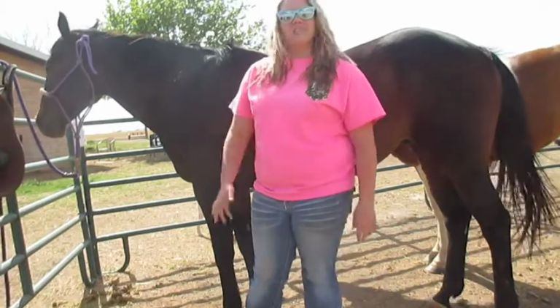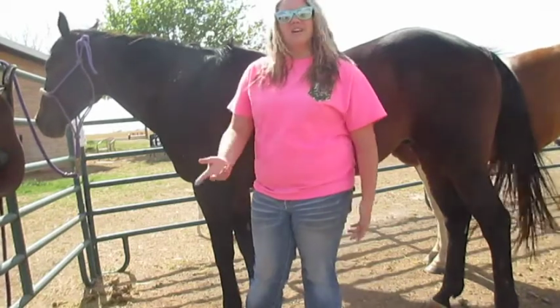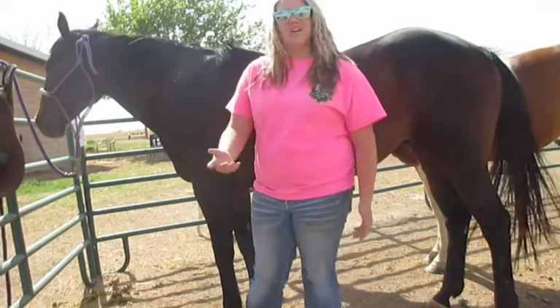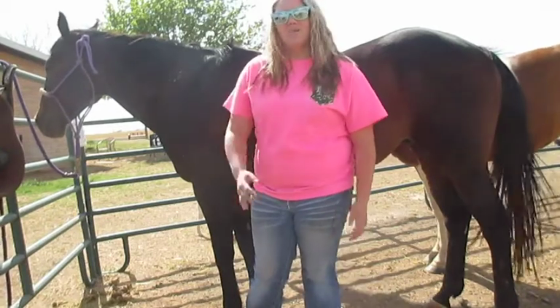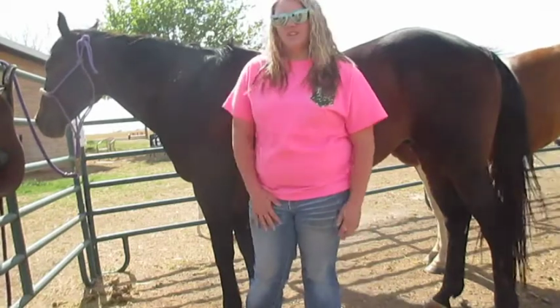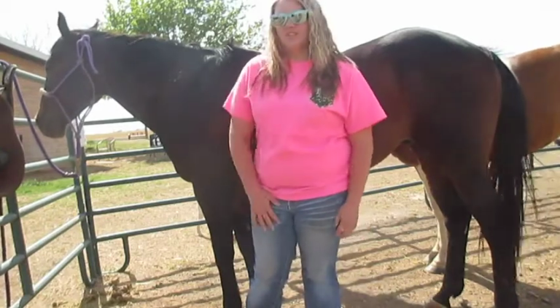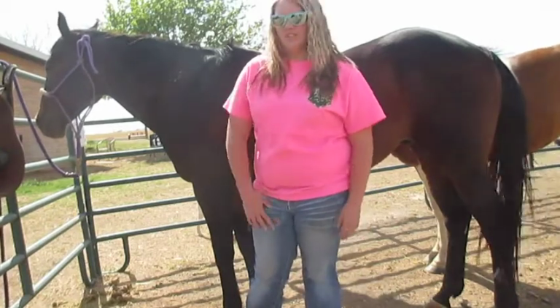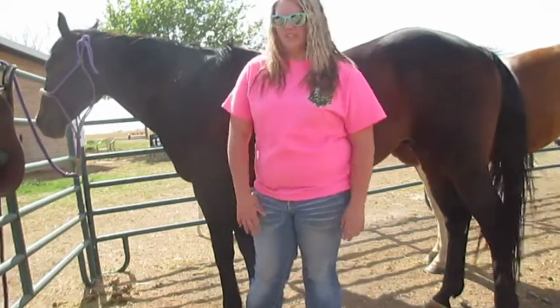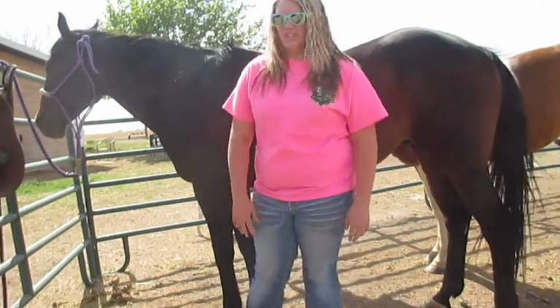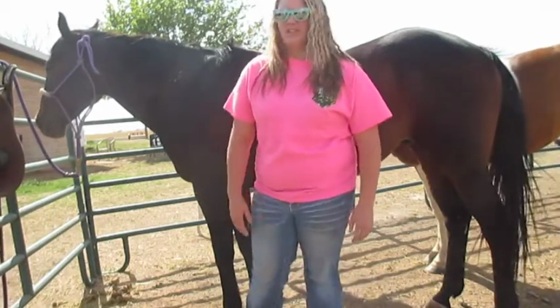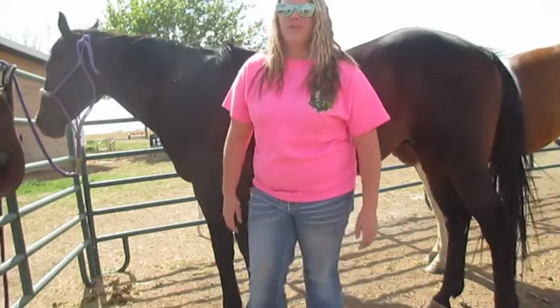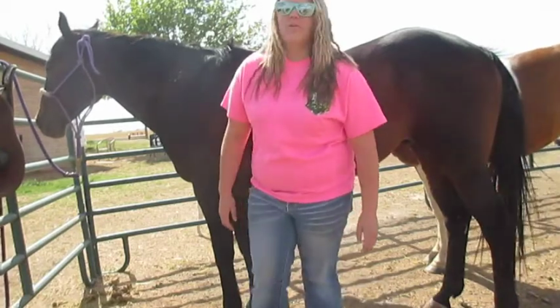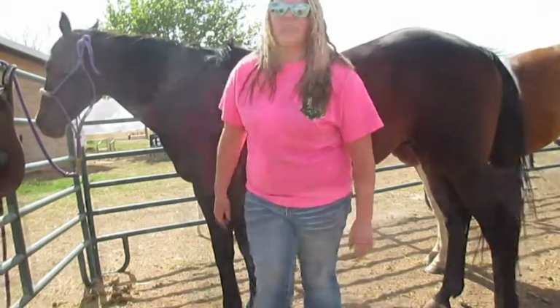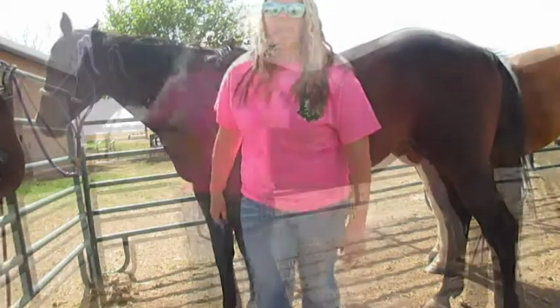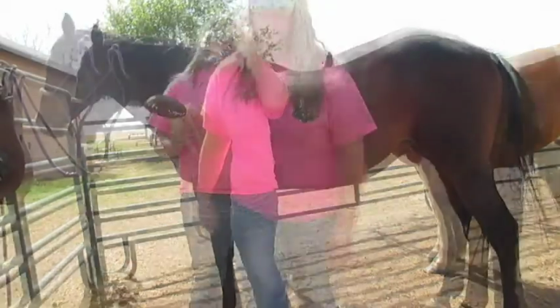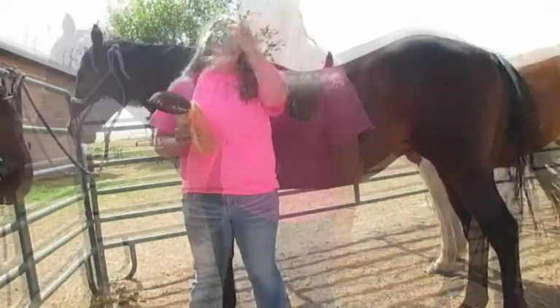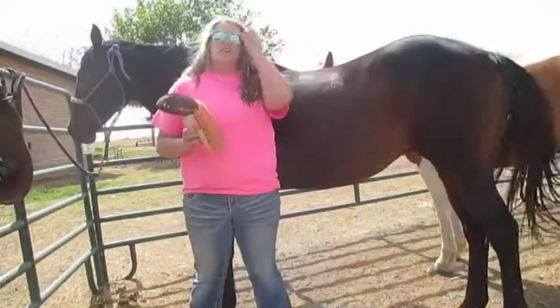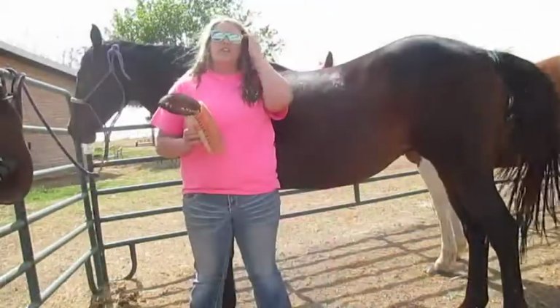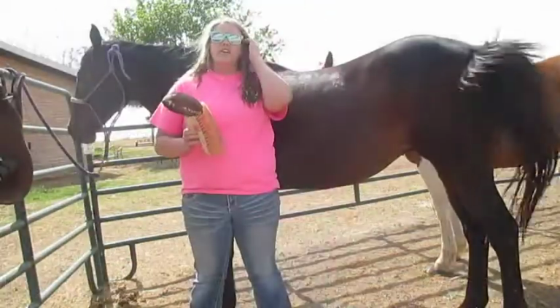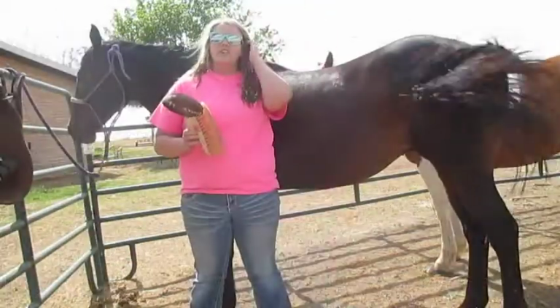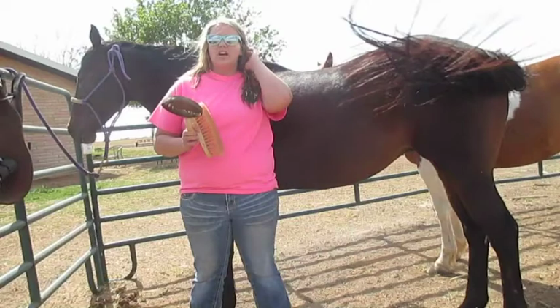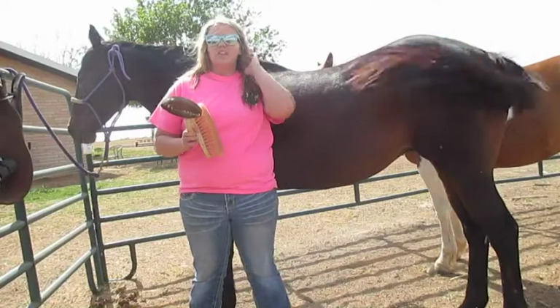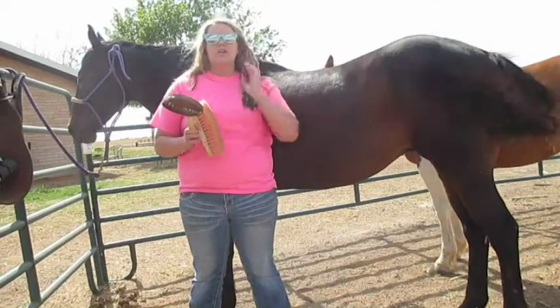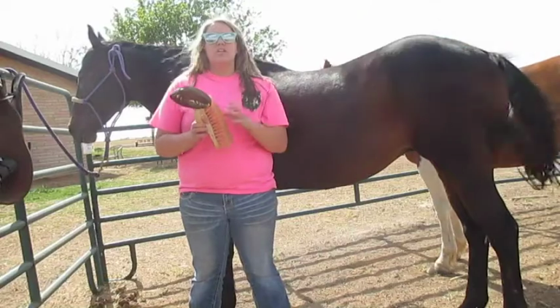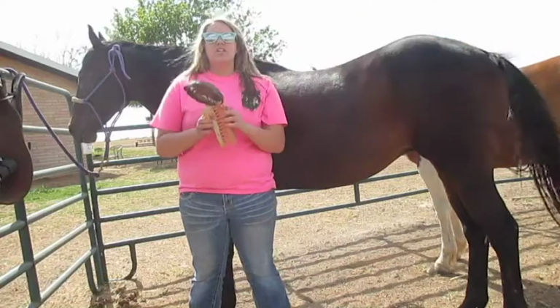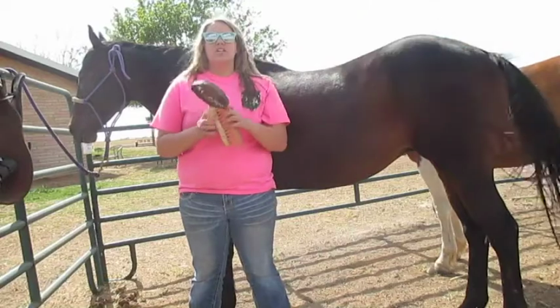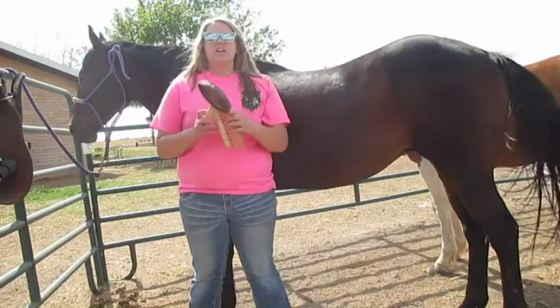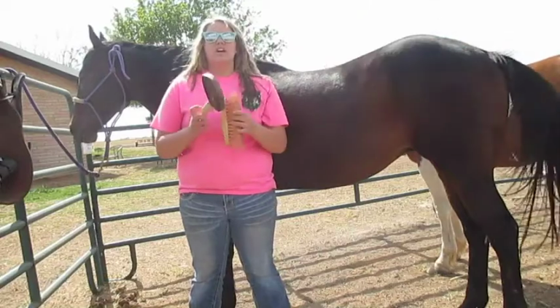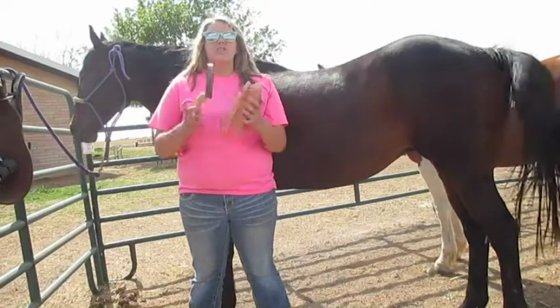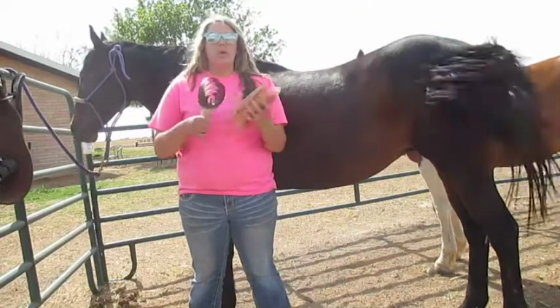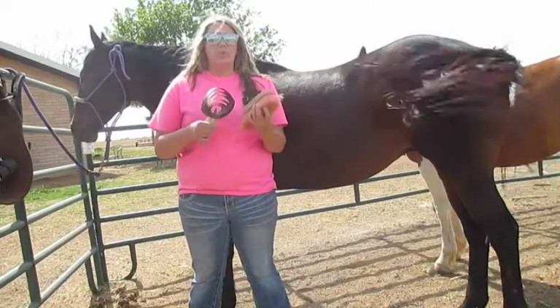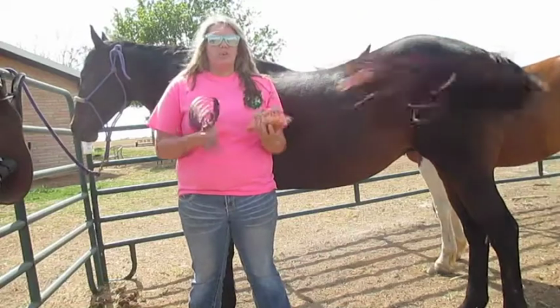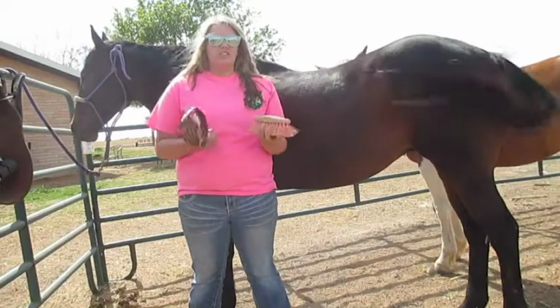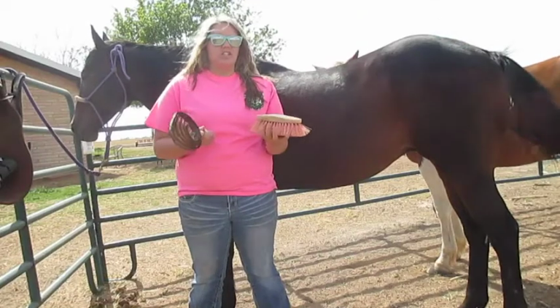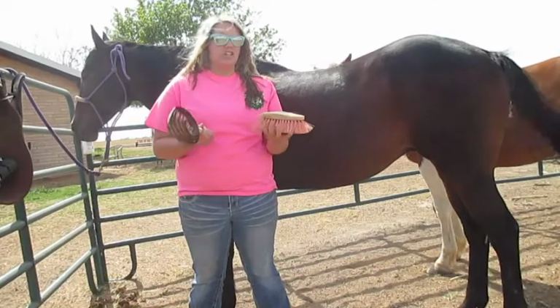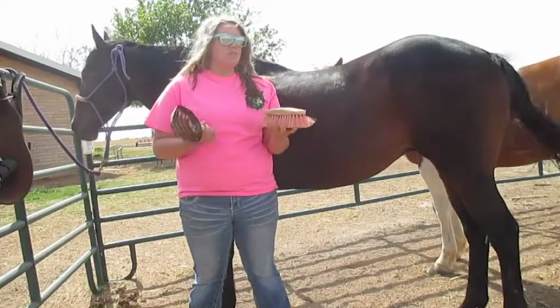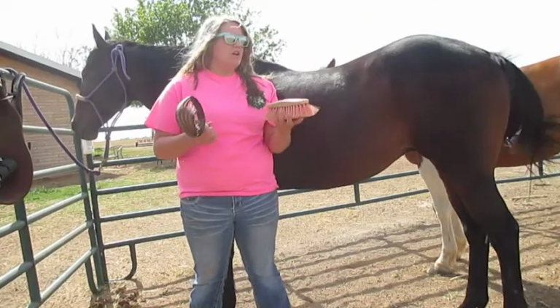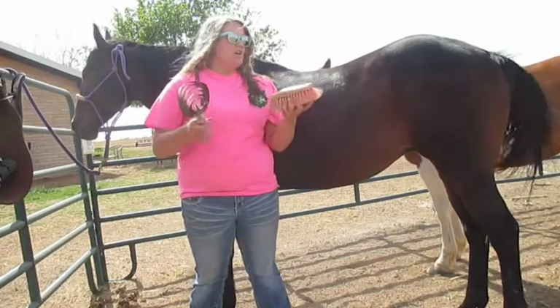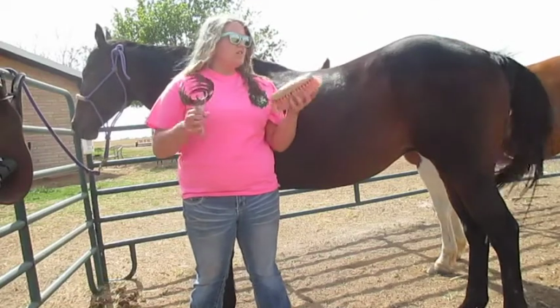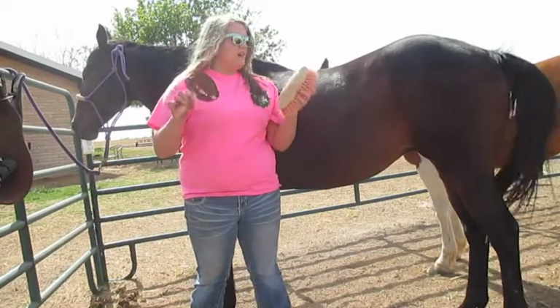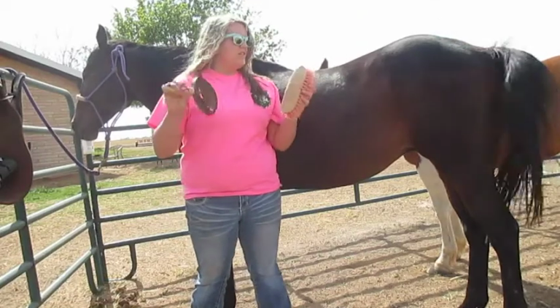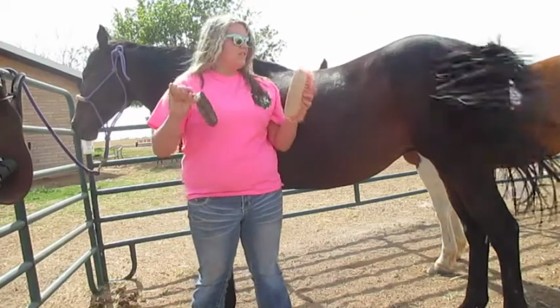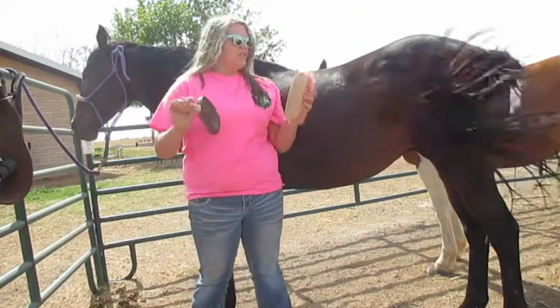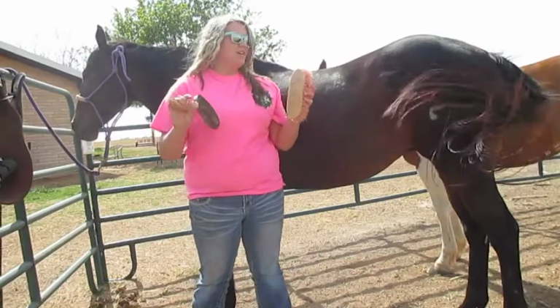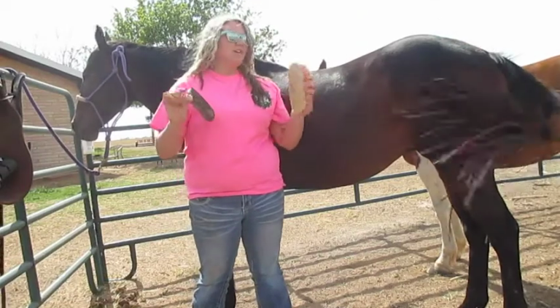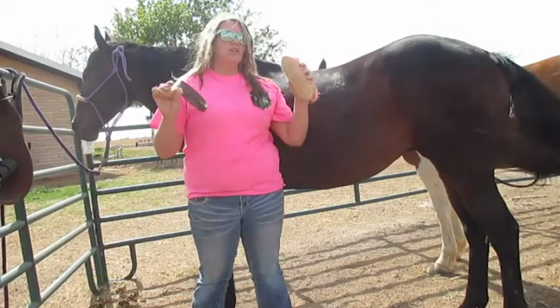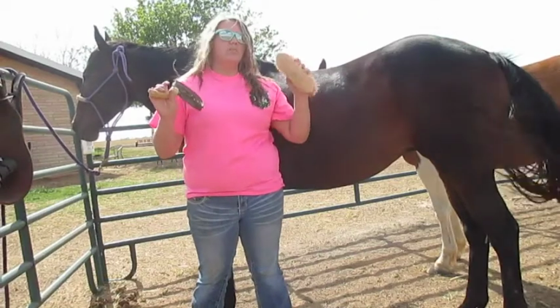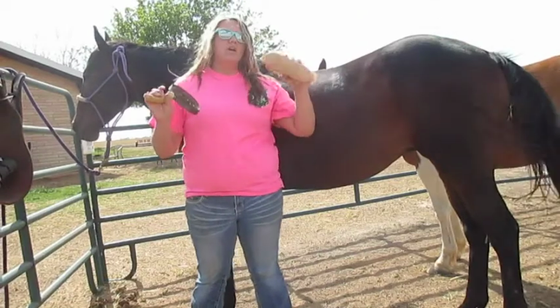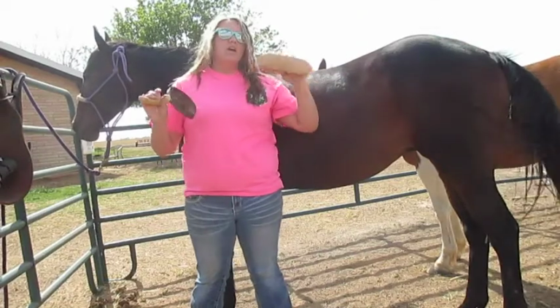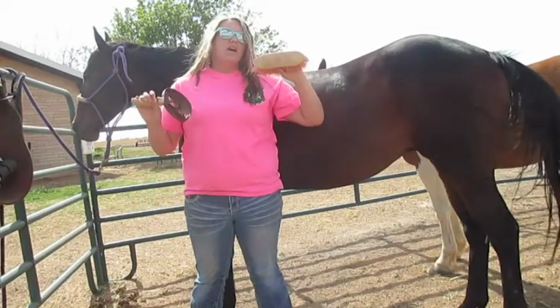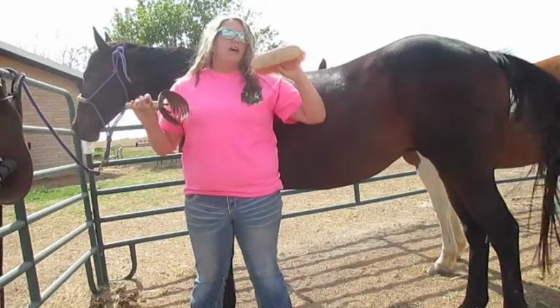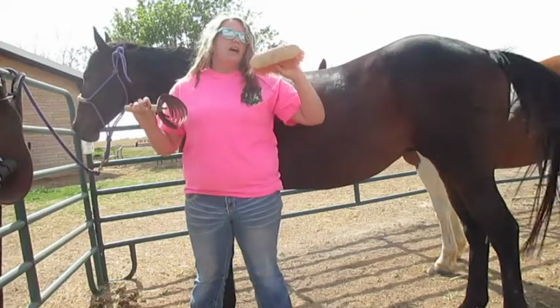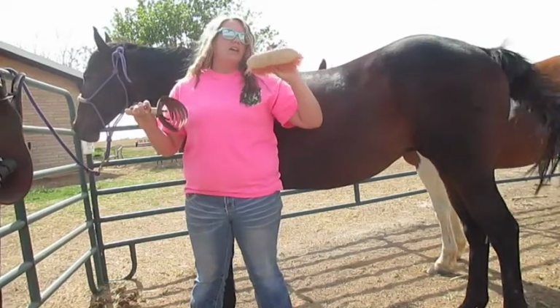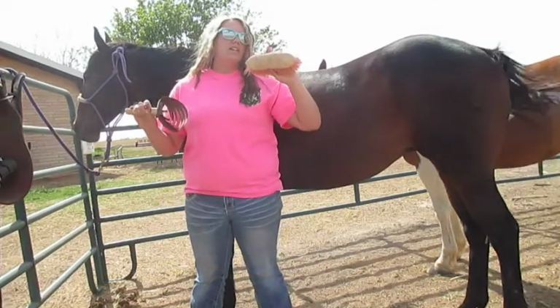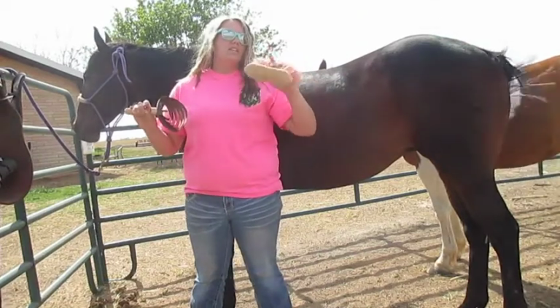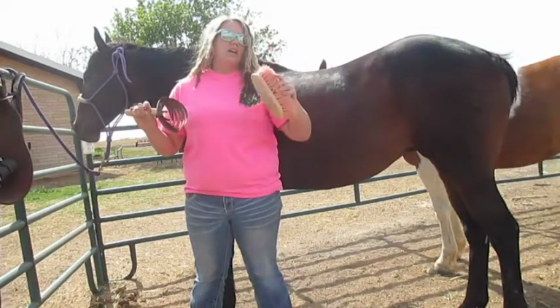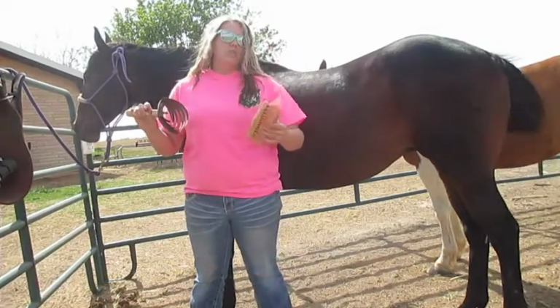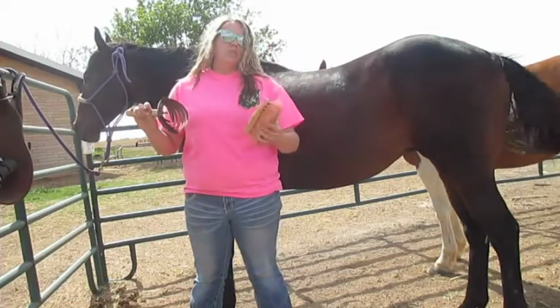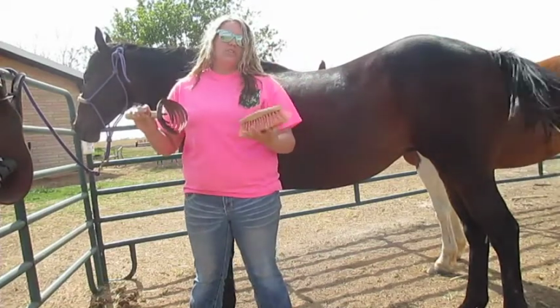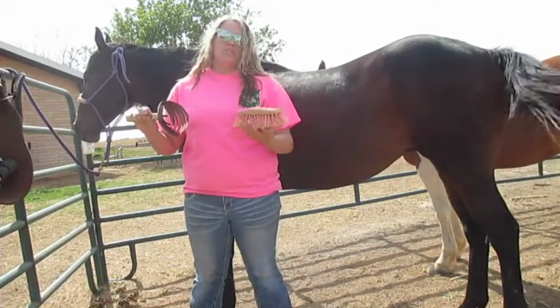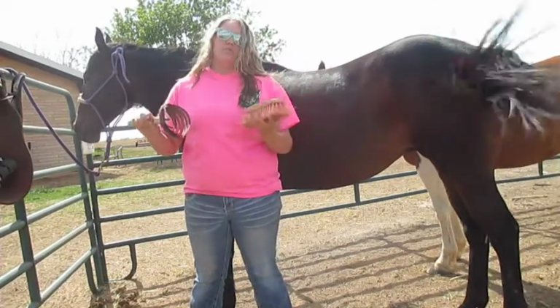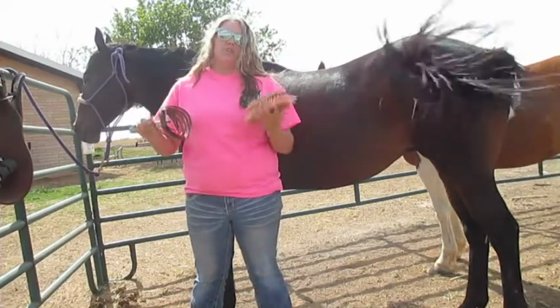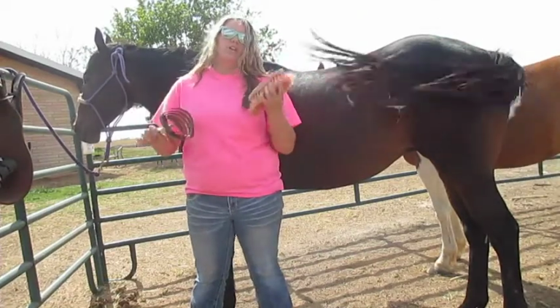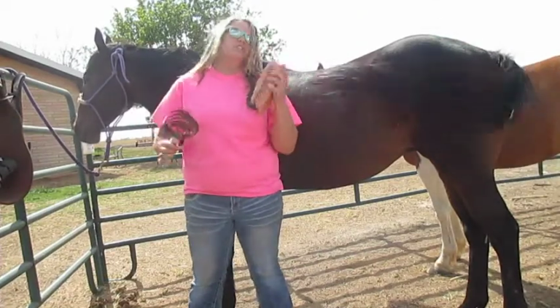So first off I want to start off by brushing him. I have a curry comb and a bristled brush.